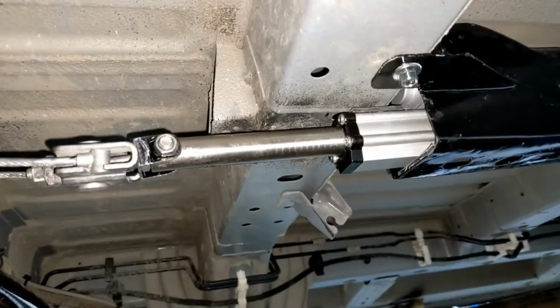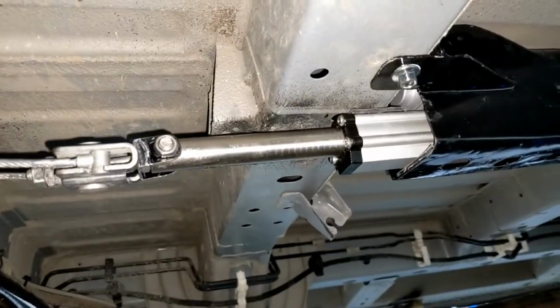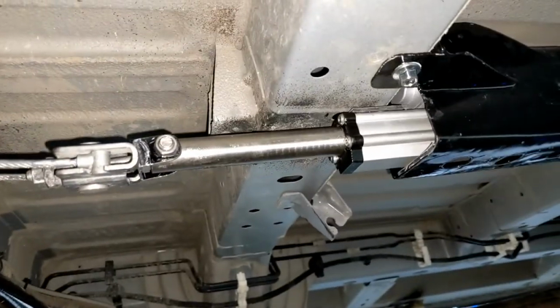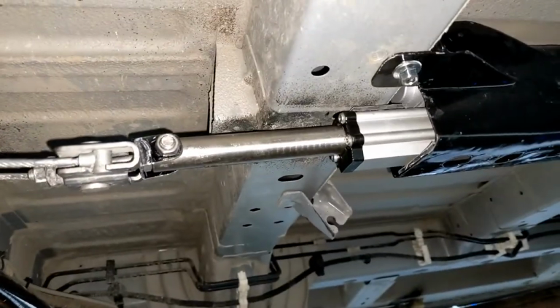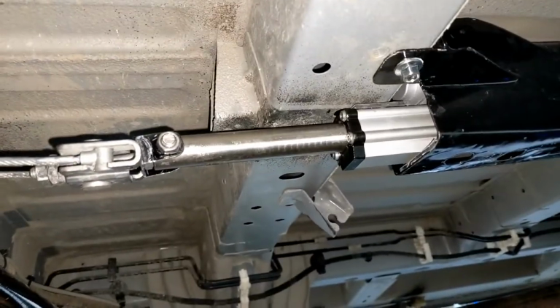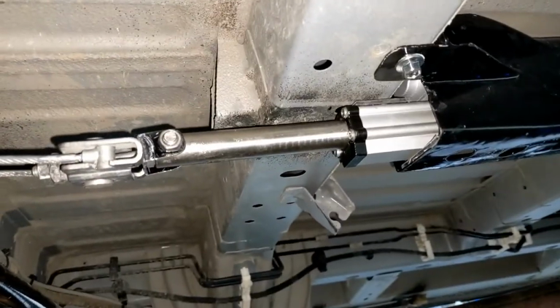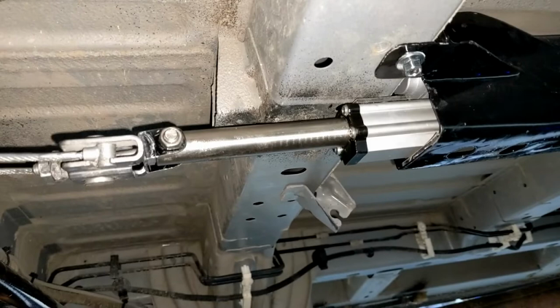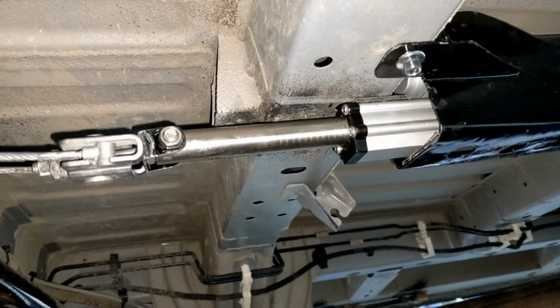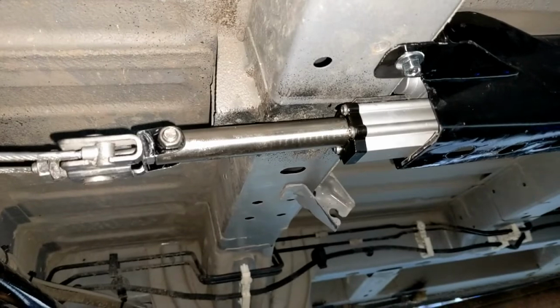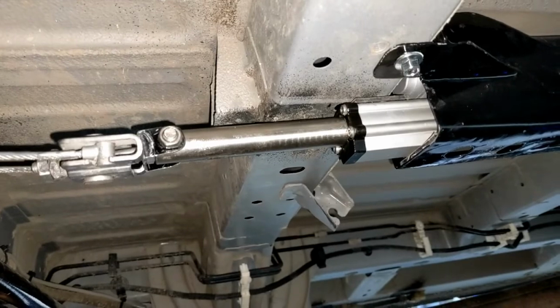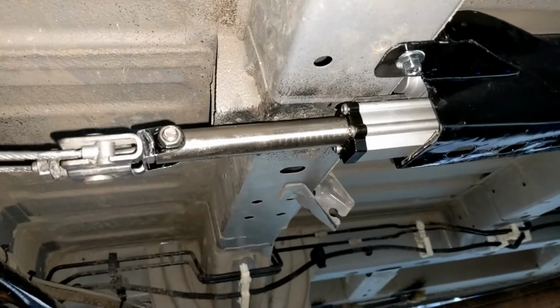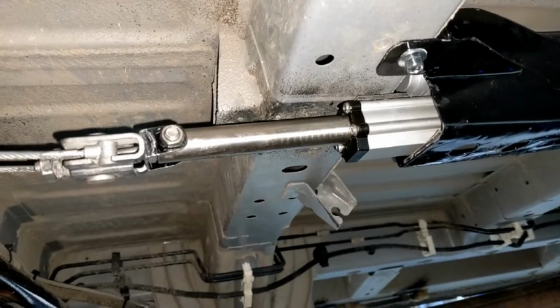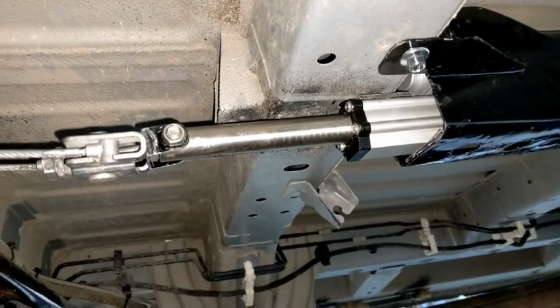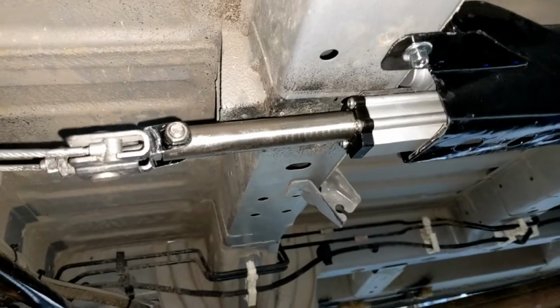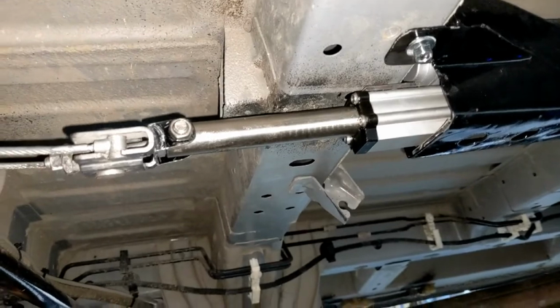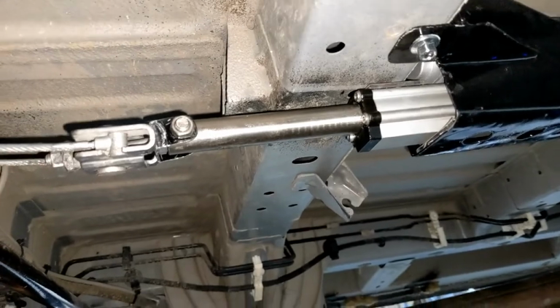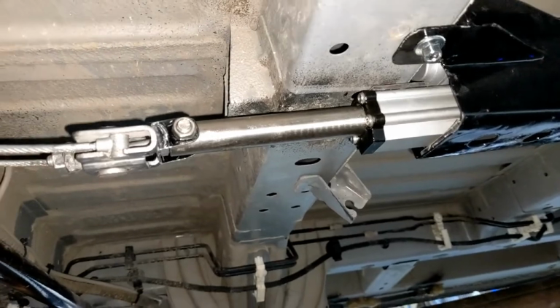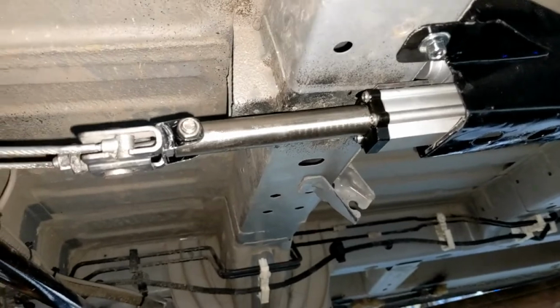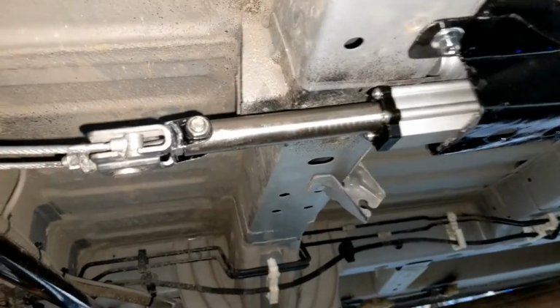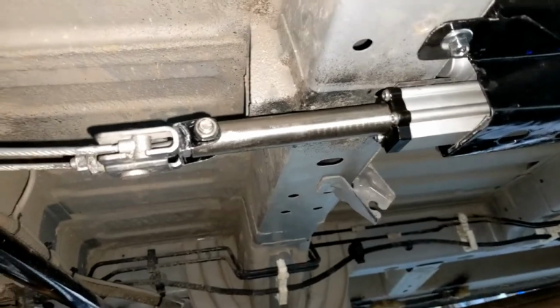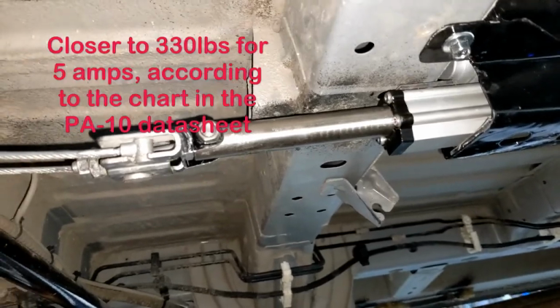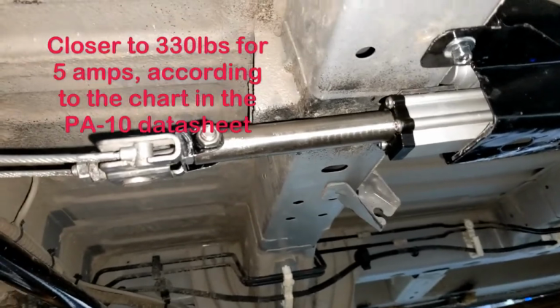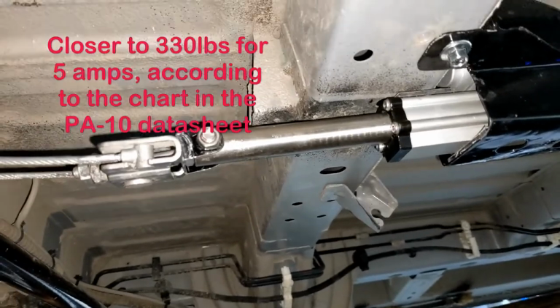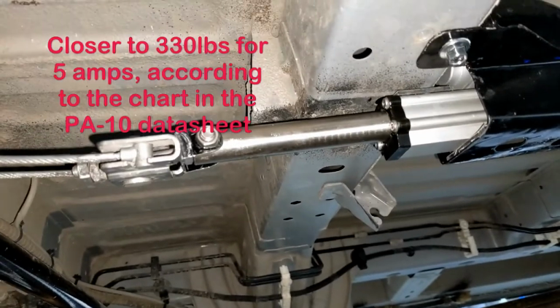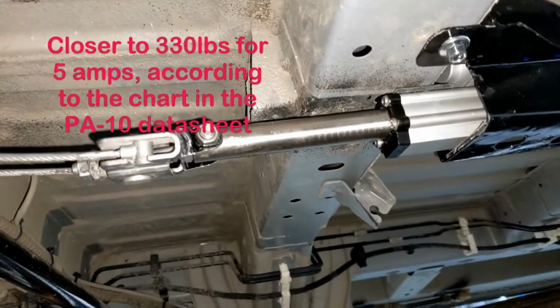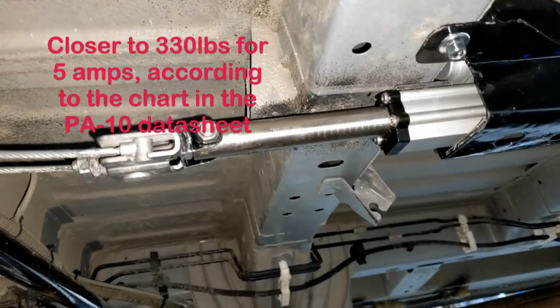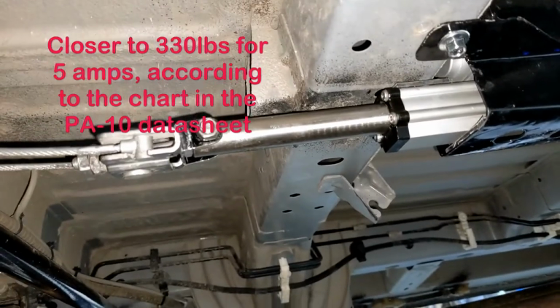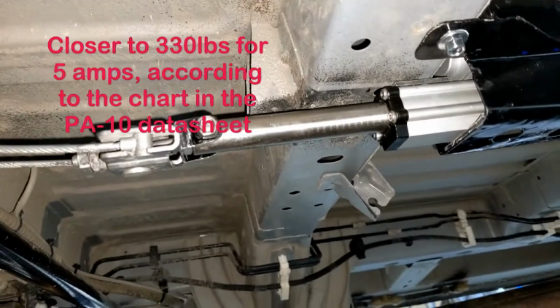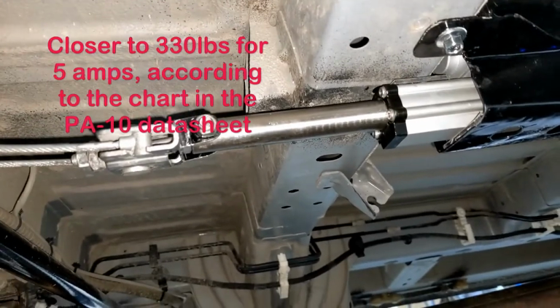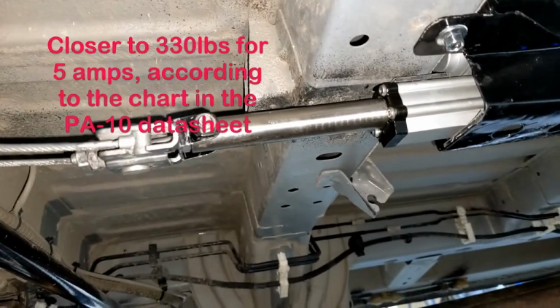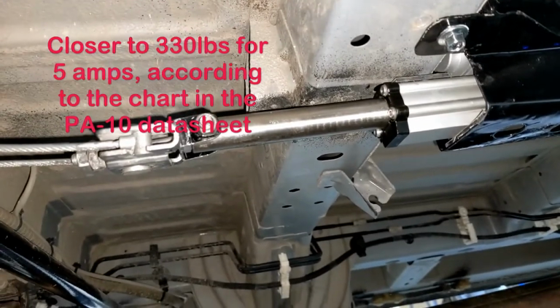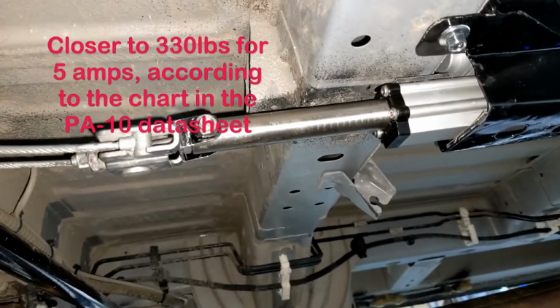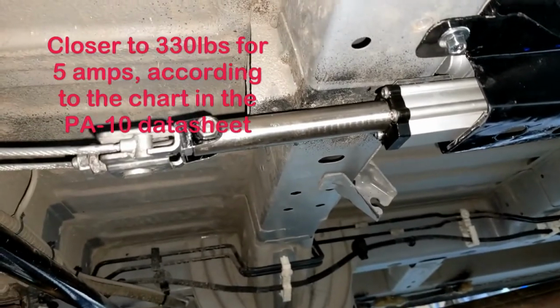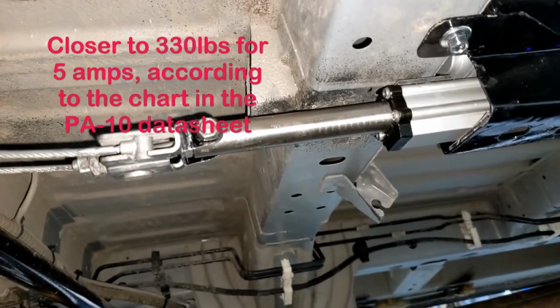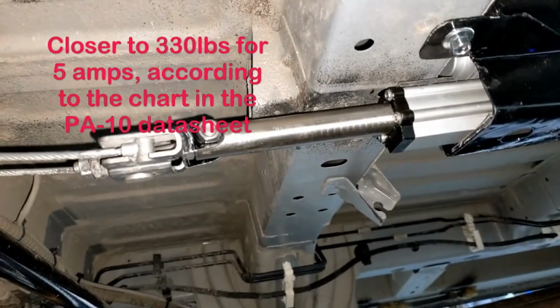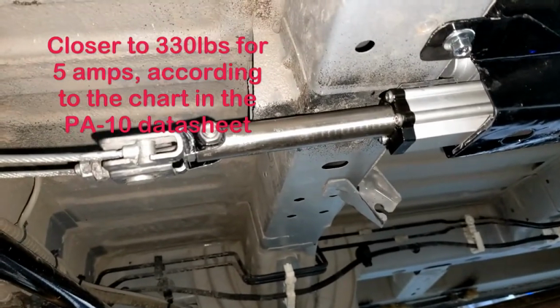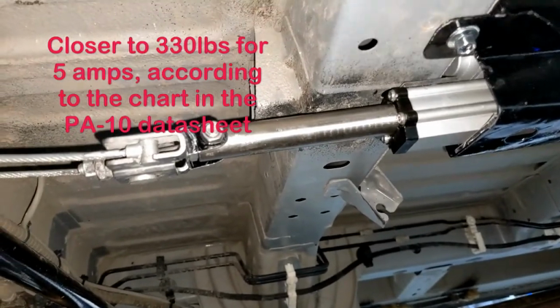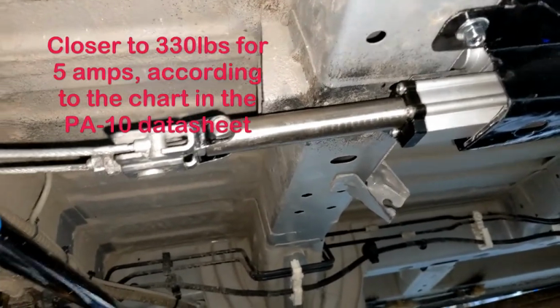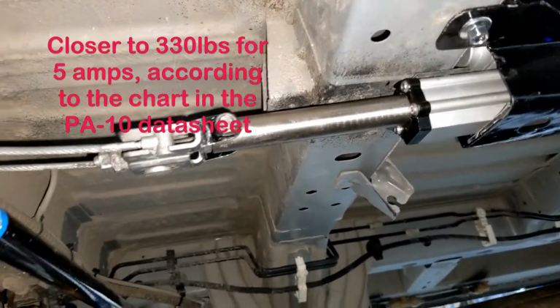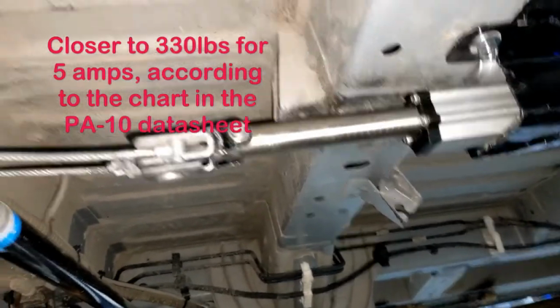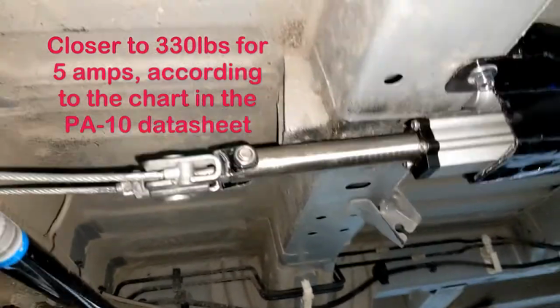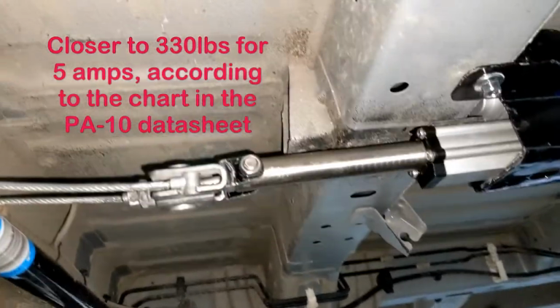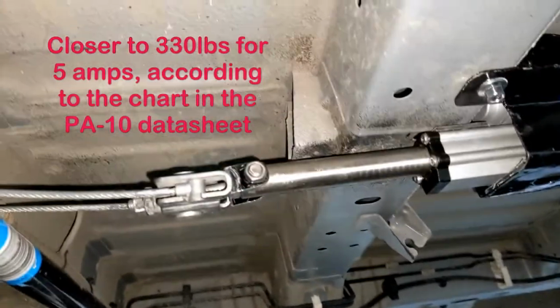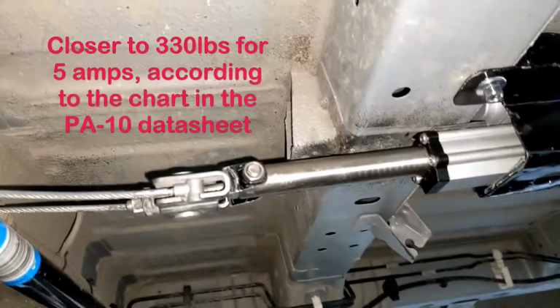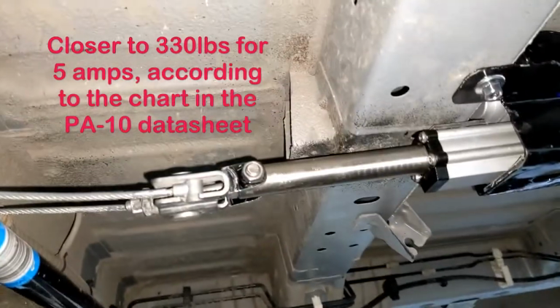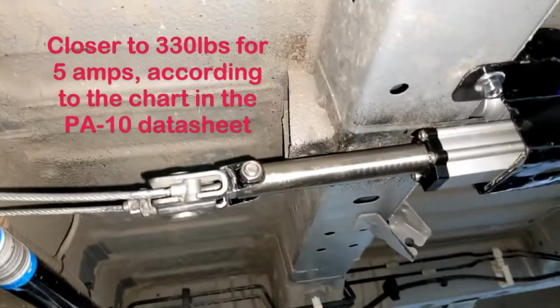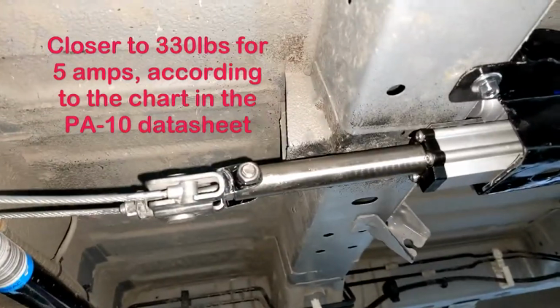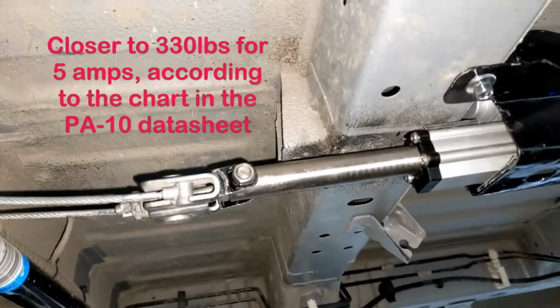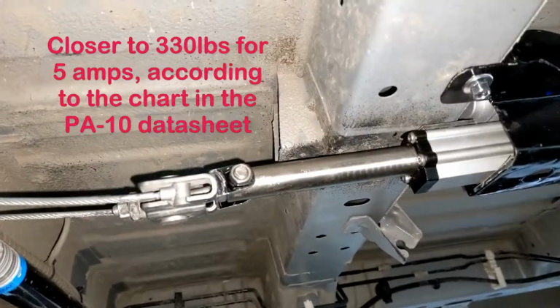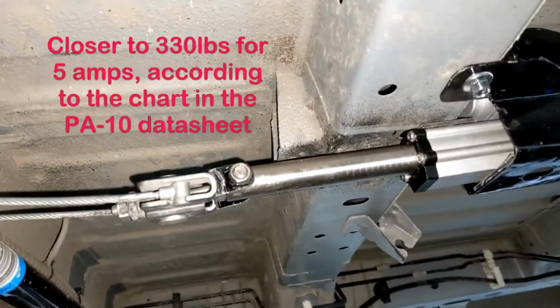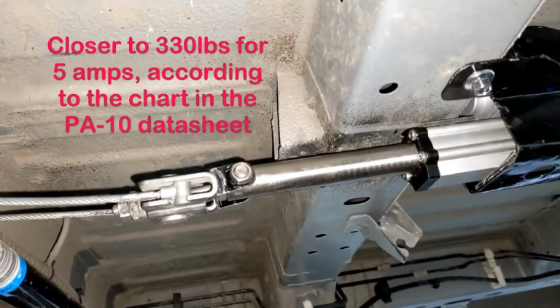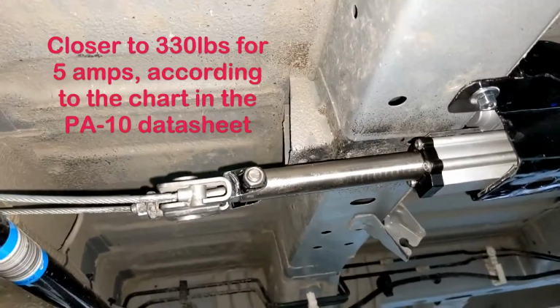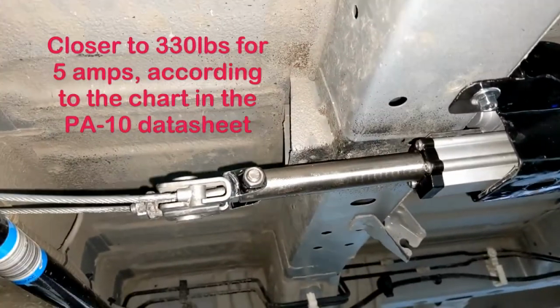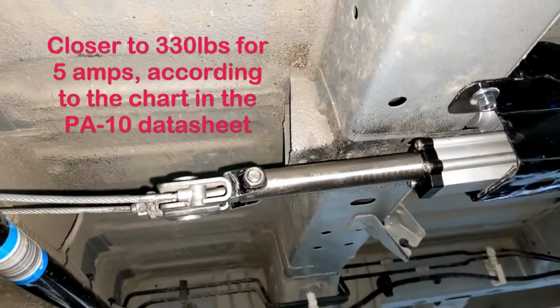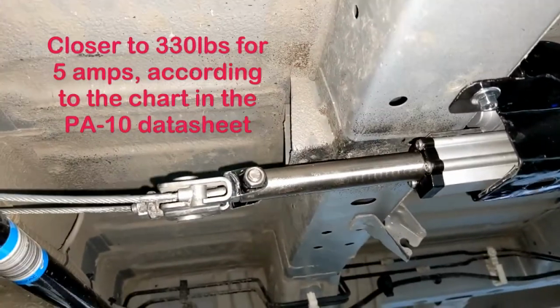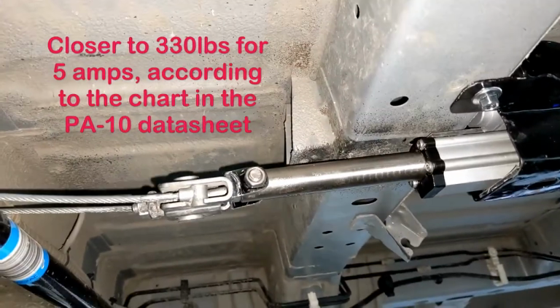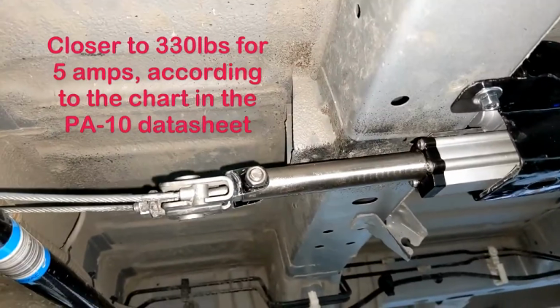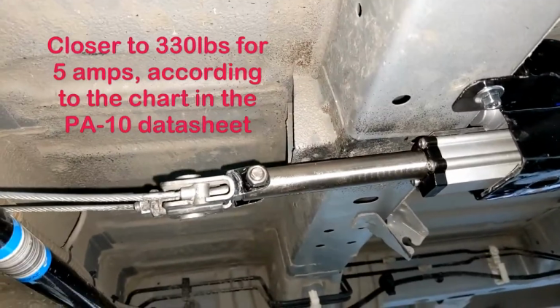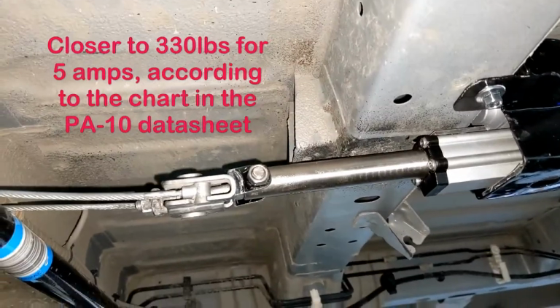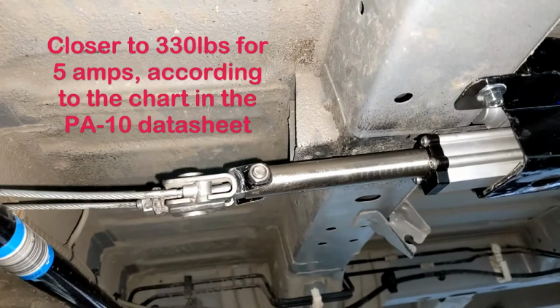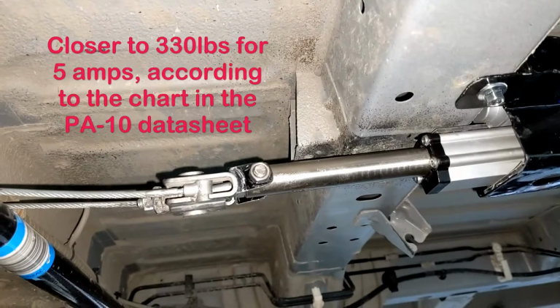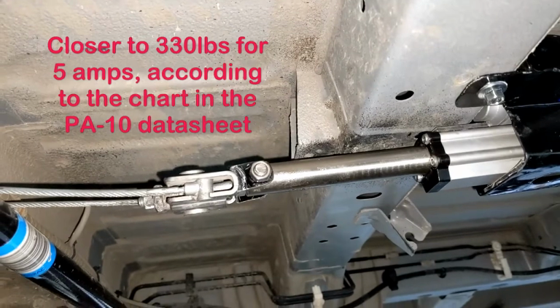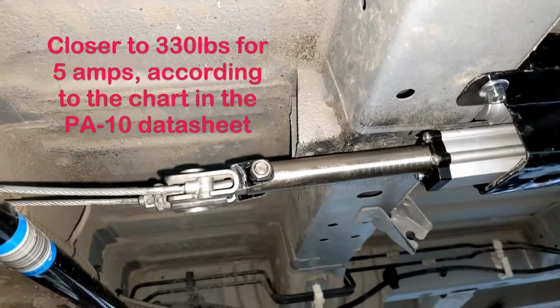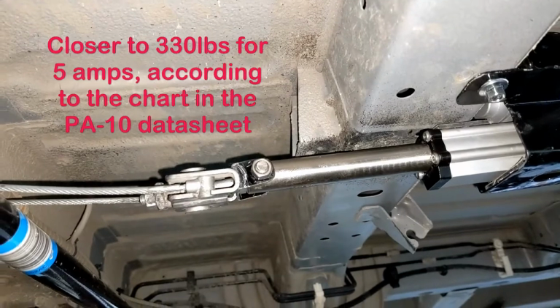Now we're going to do a pull. This should give us — it's linear — something around 400 pounds. Let's pull it, see what happens.